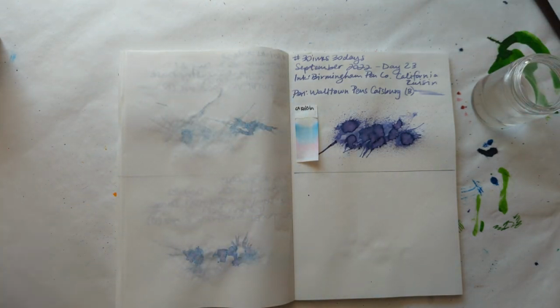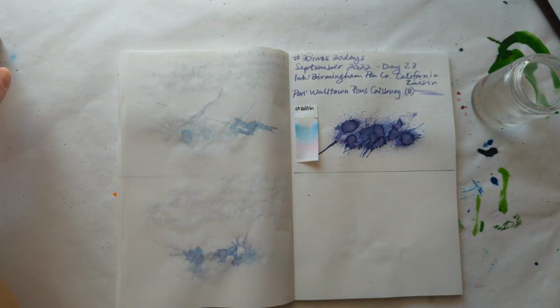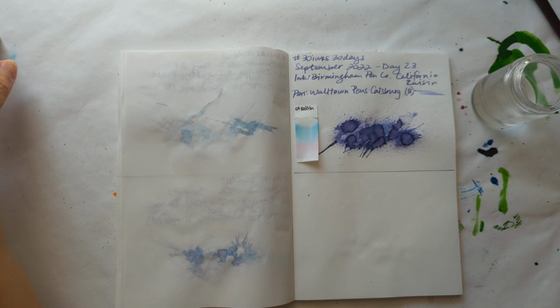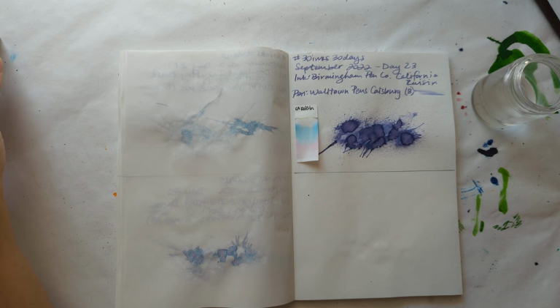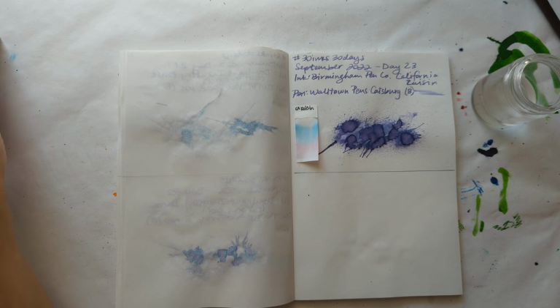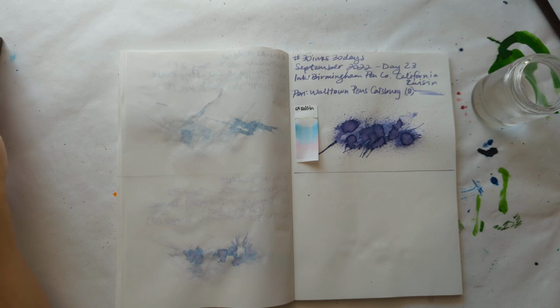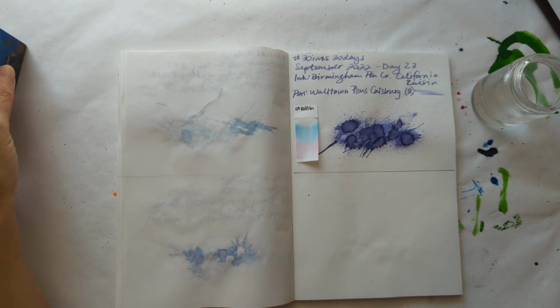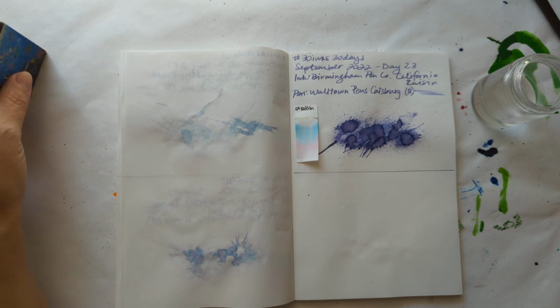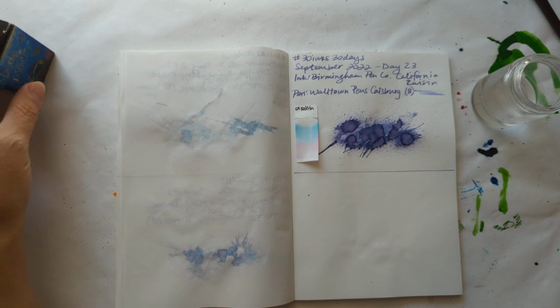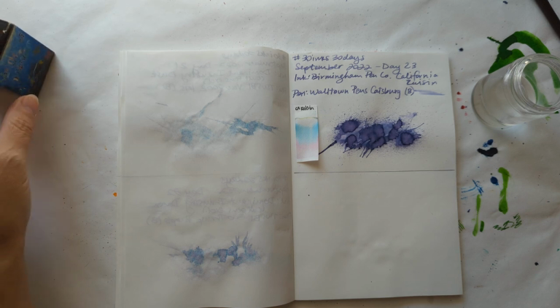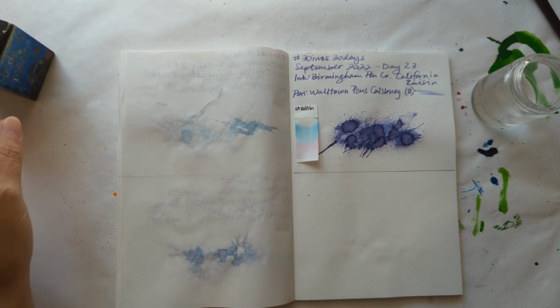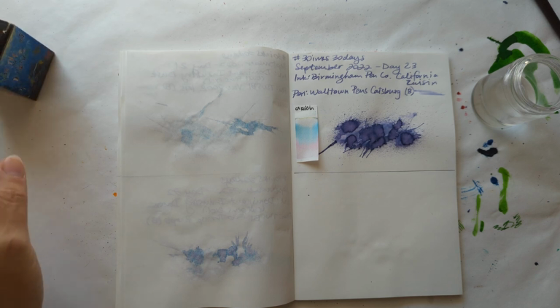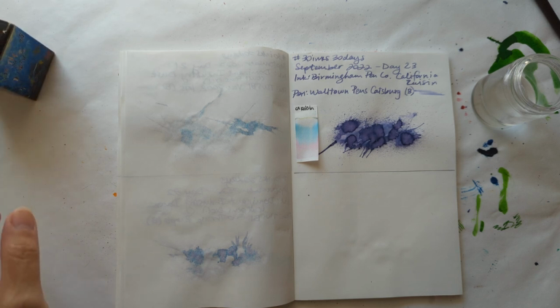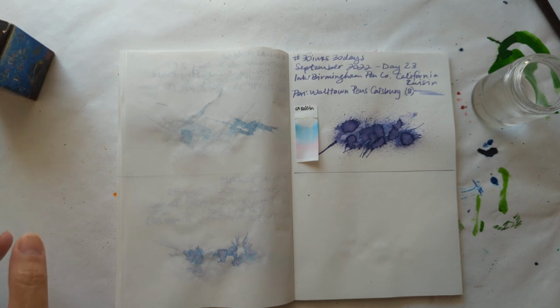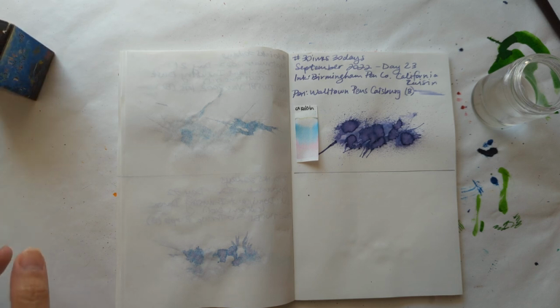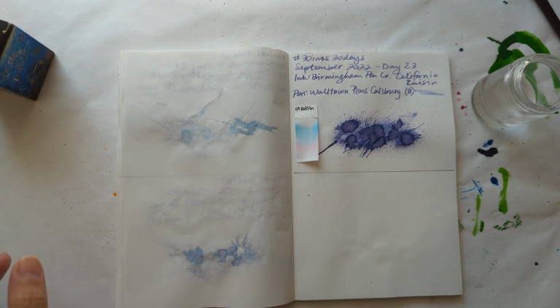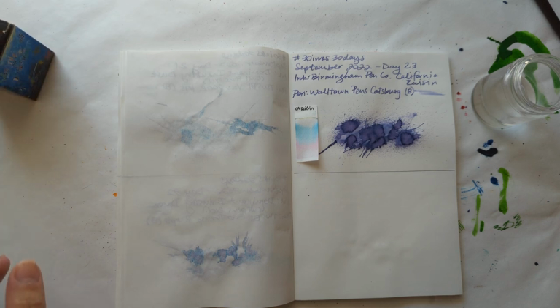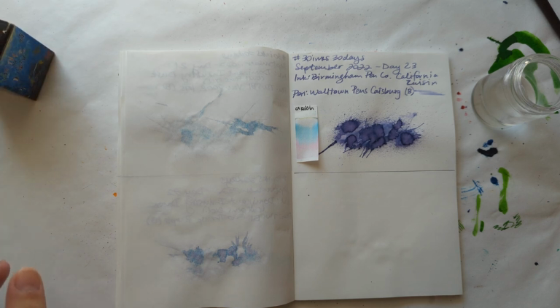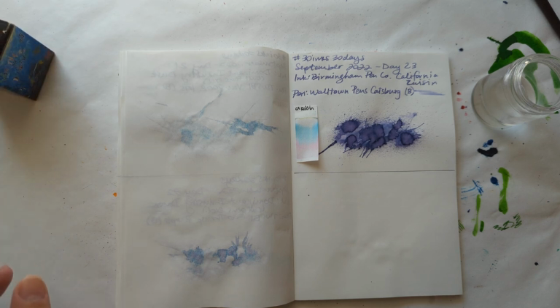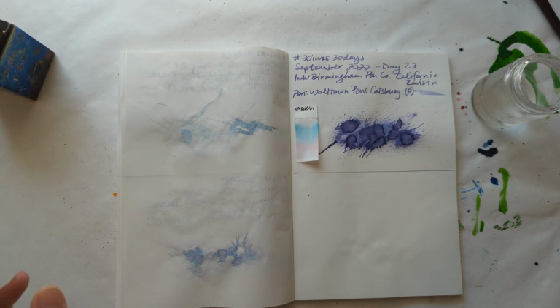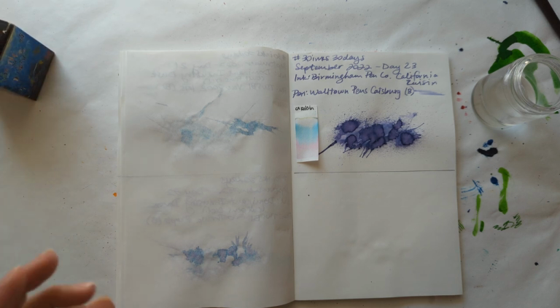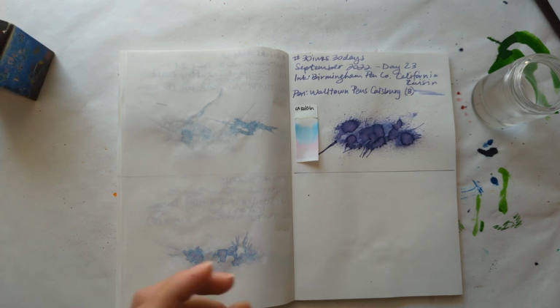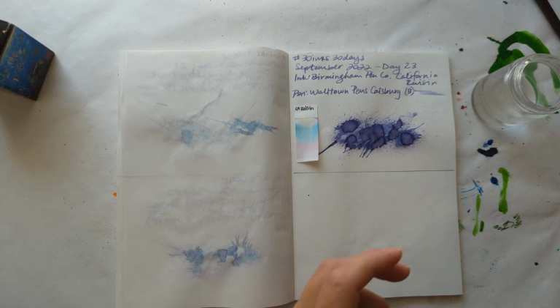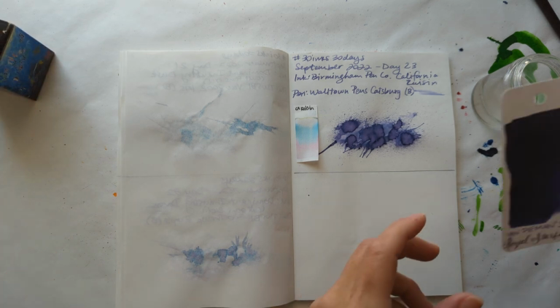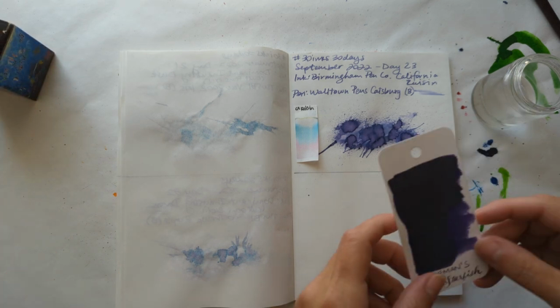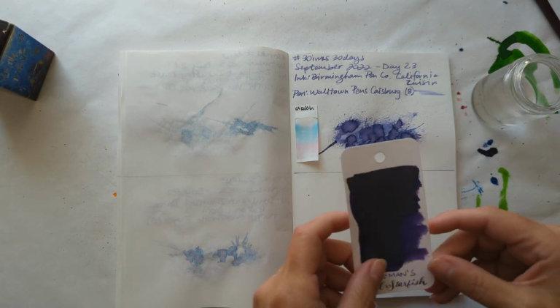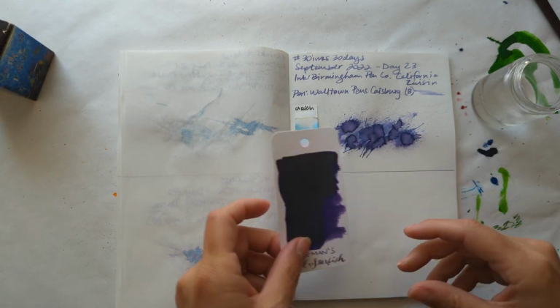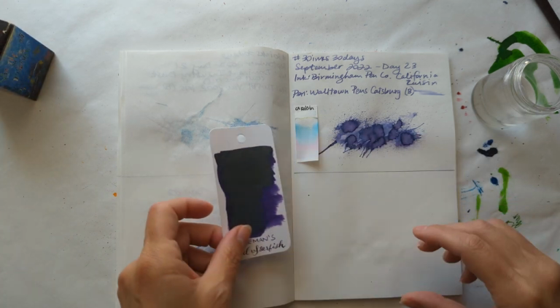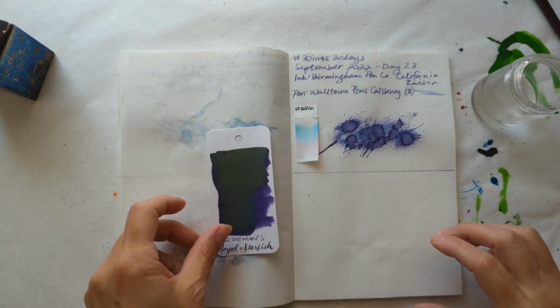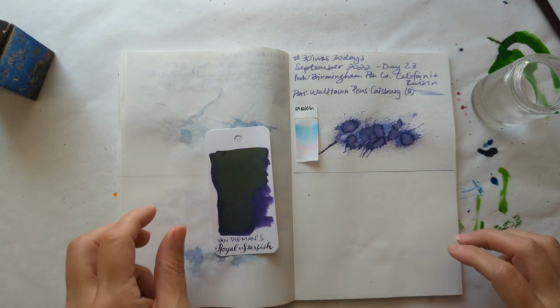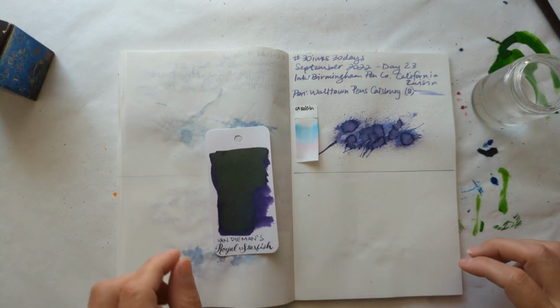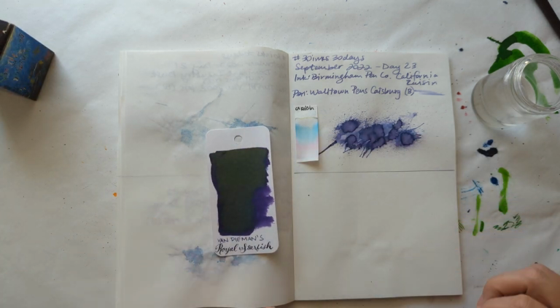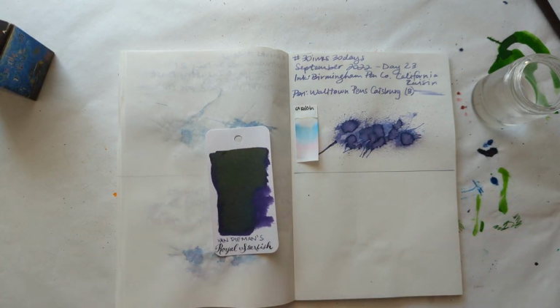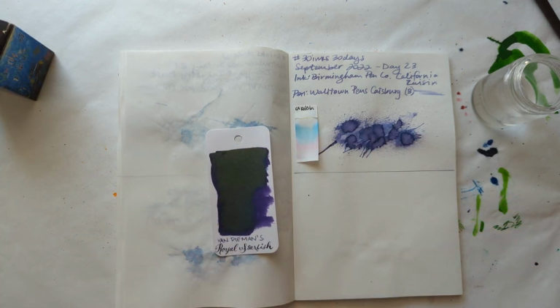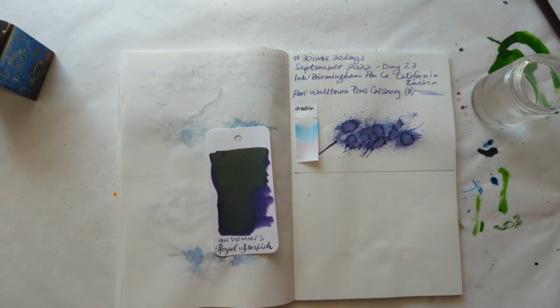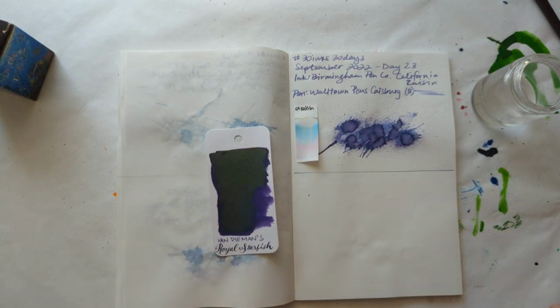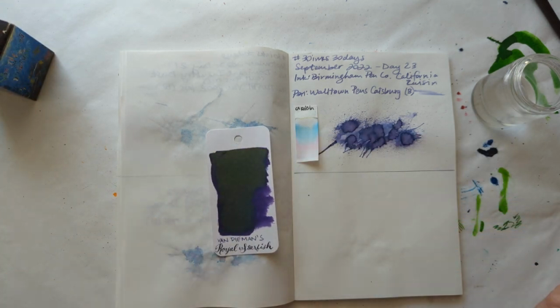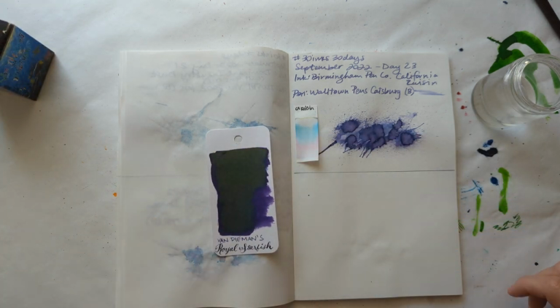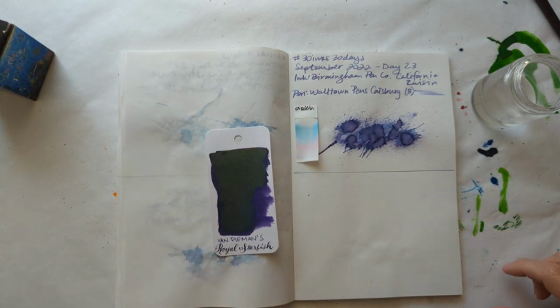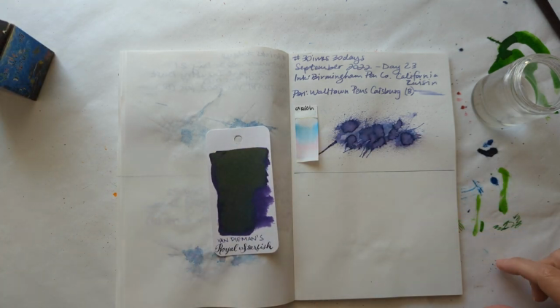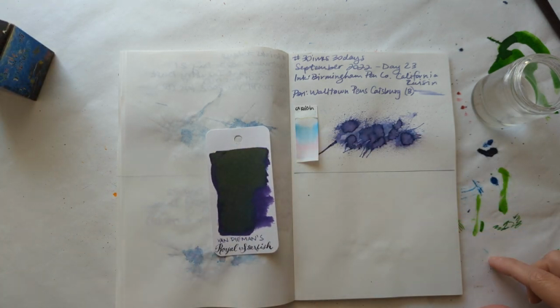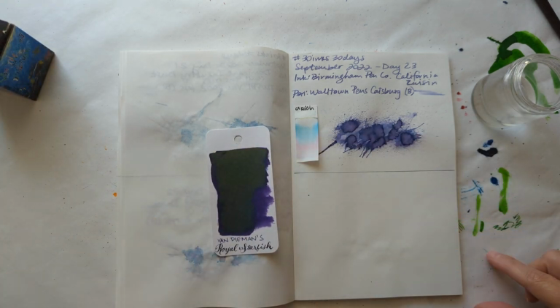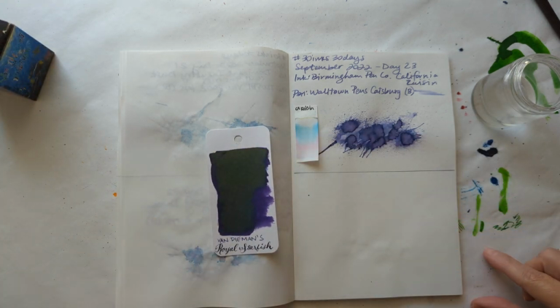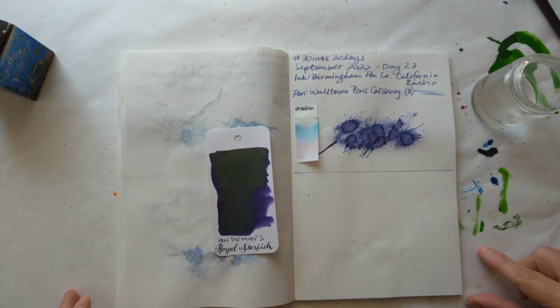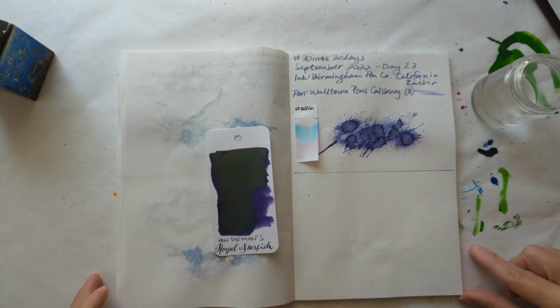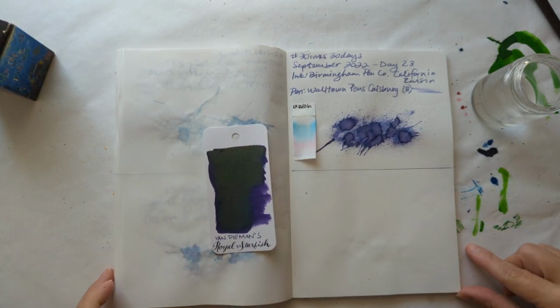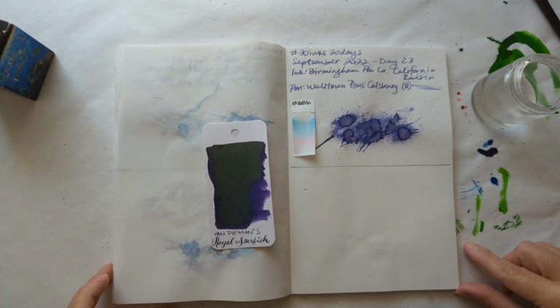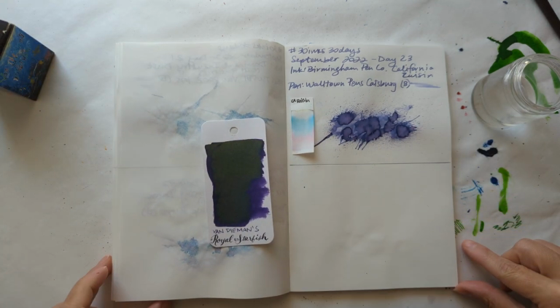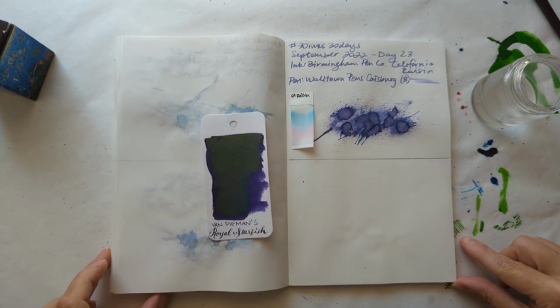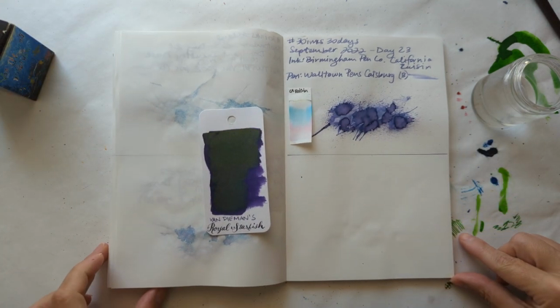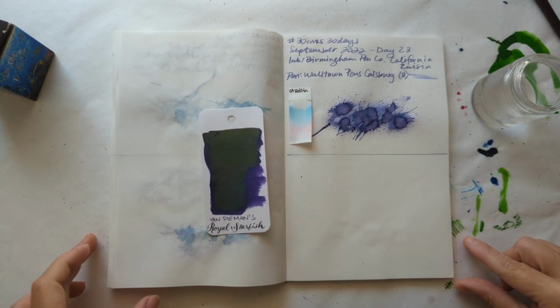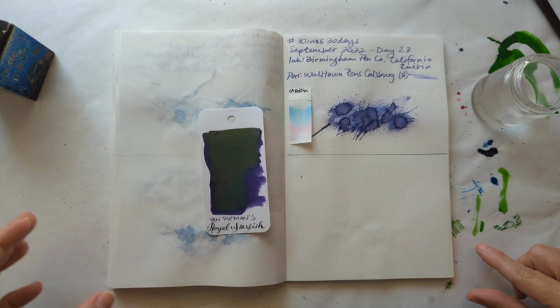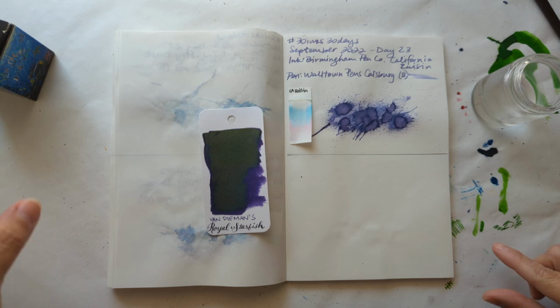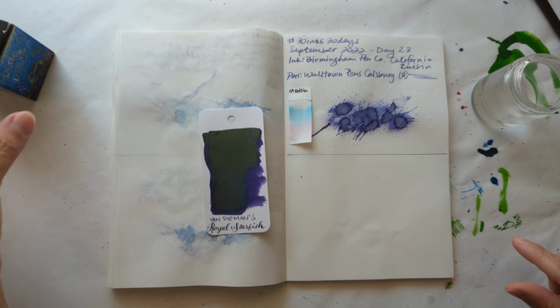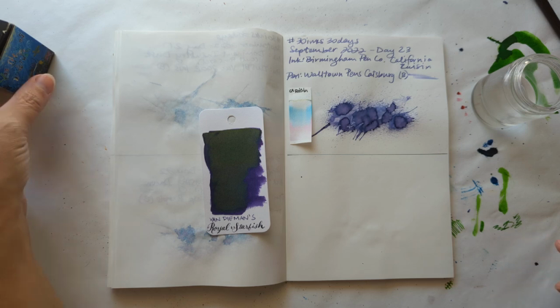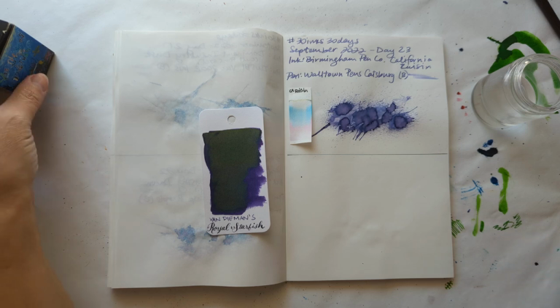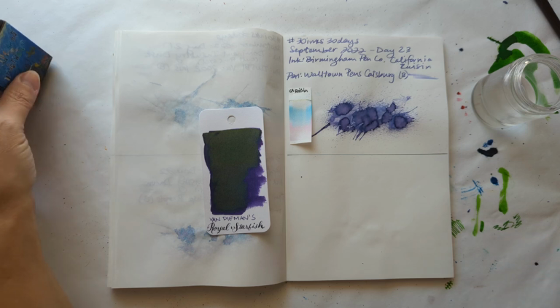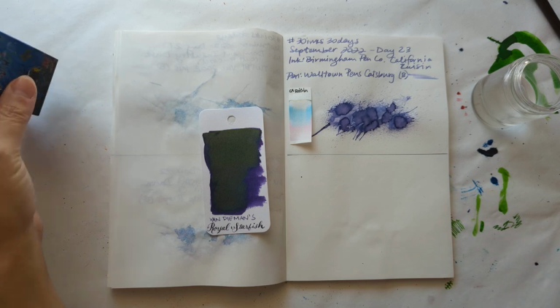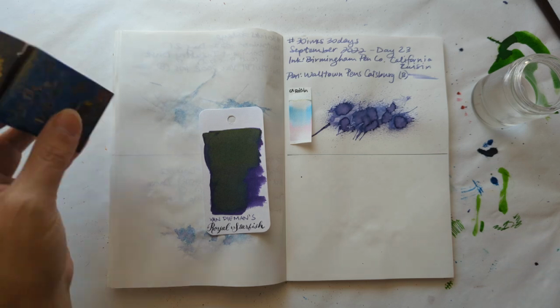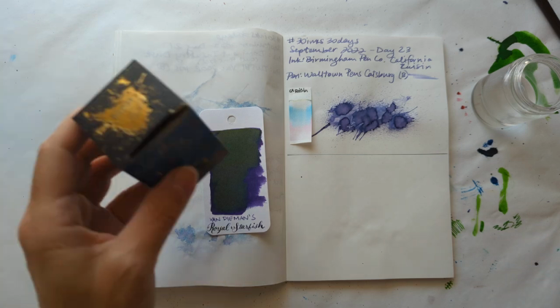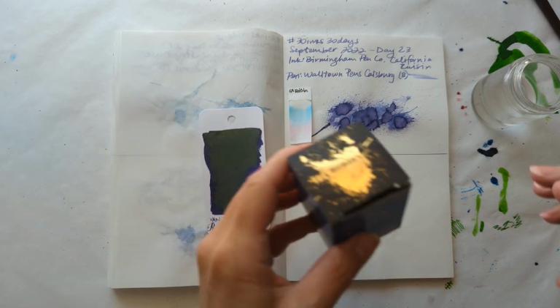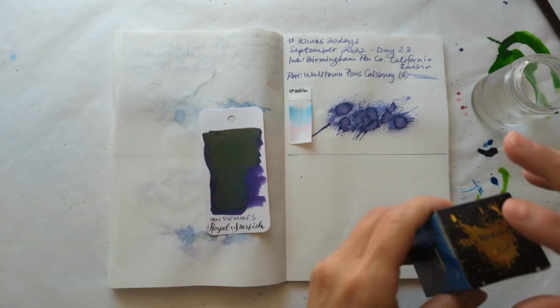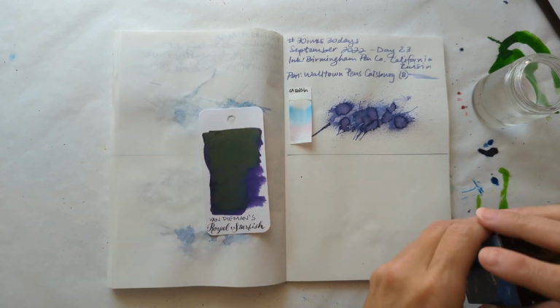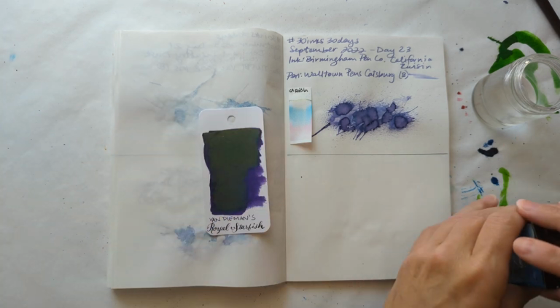Today we're gonna be looking at Van Diemen's Royal Starfish.